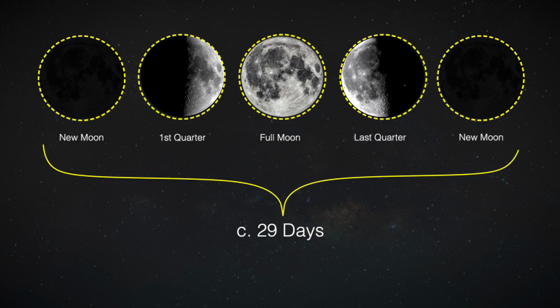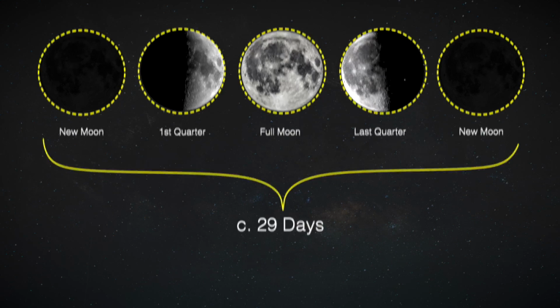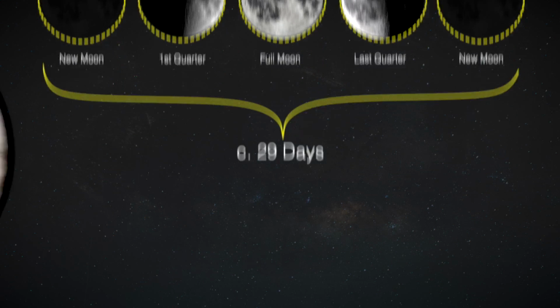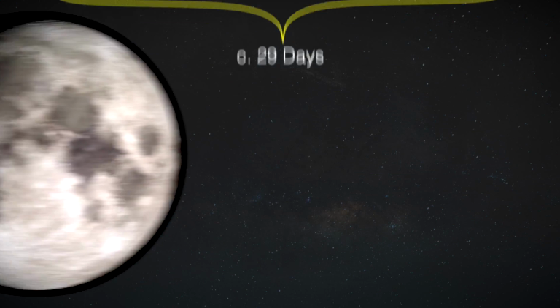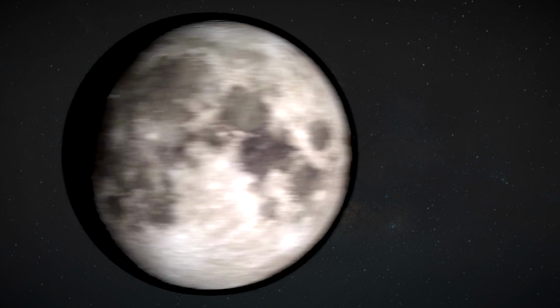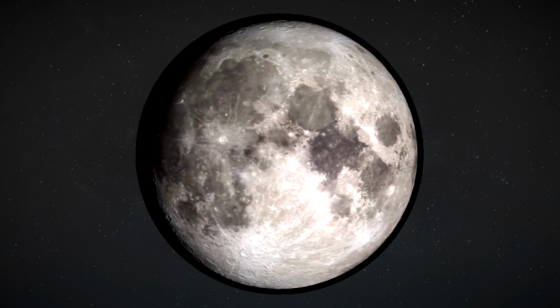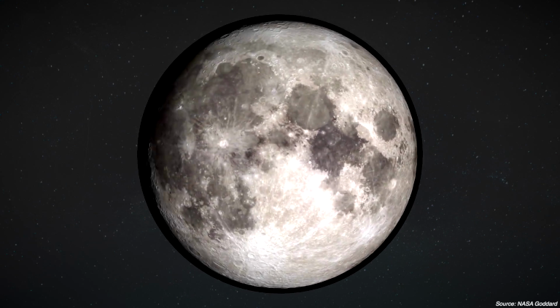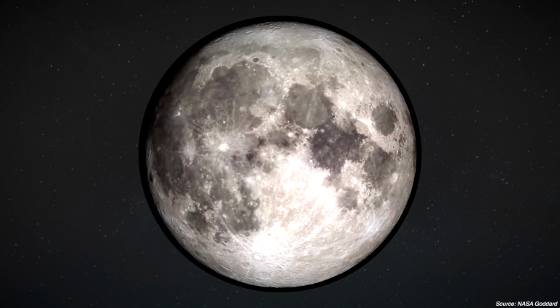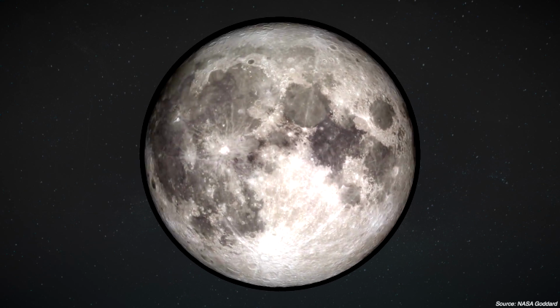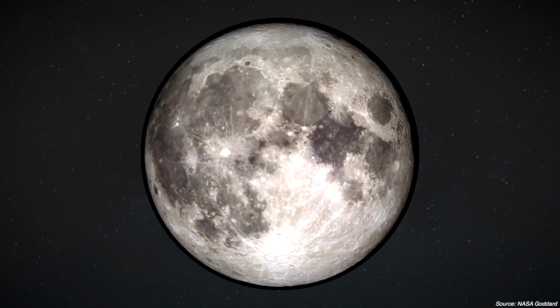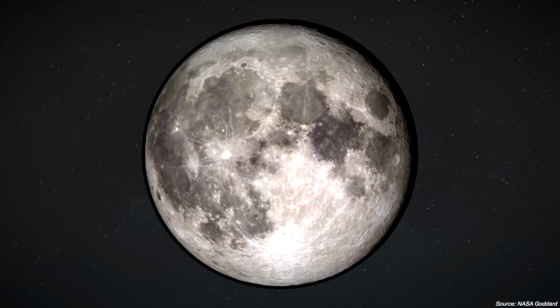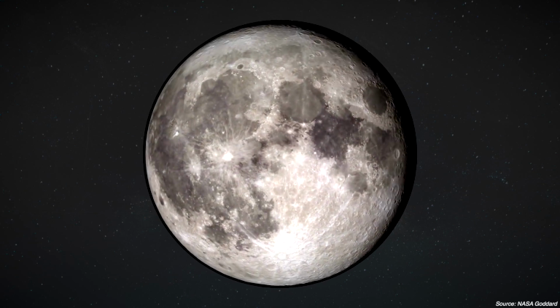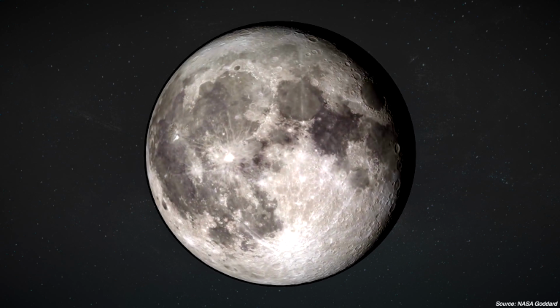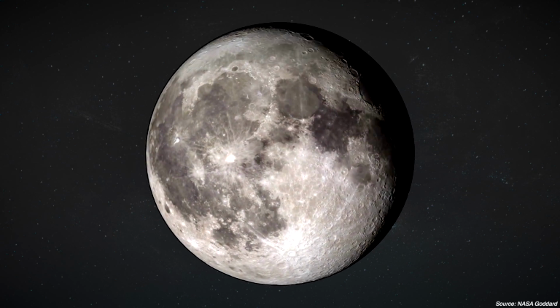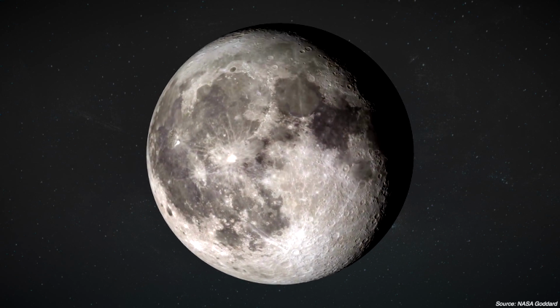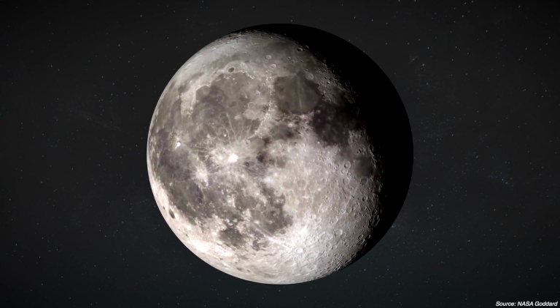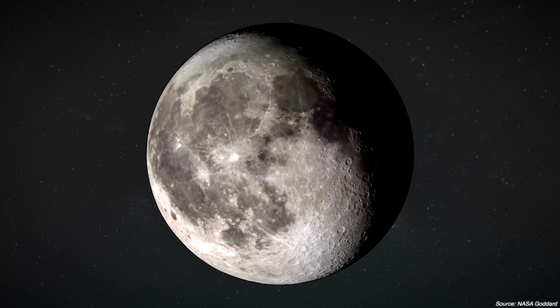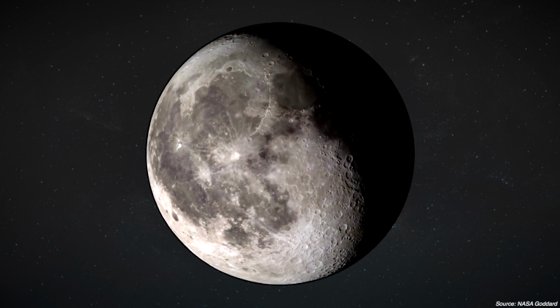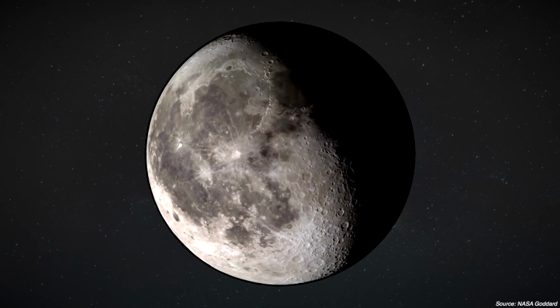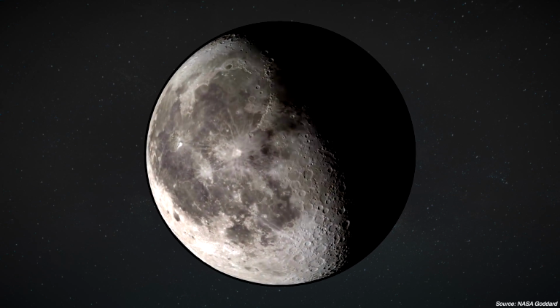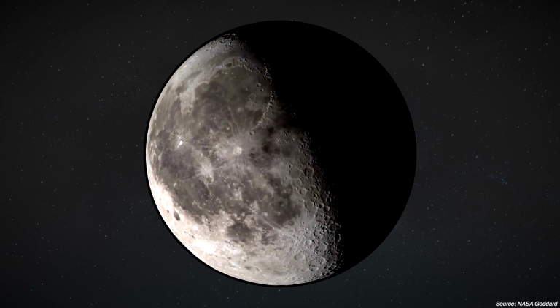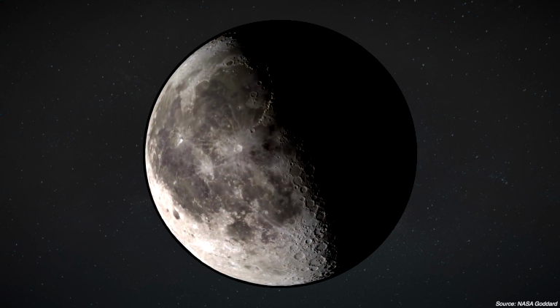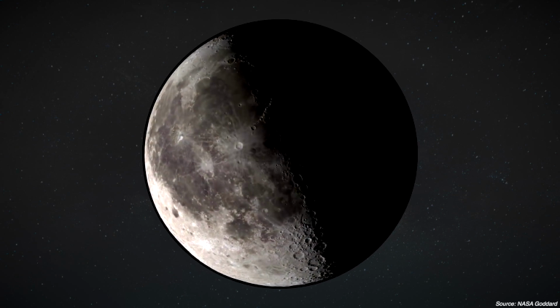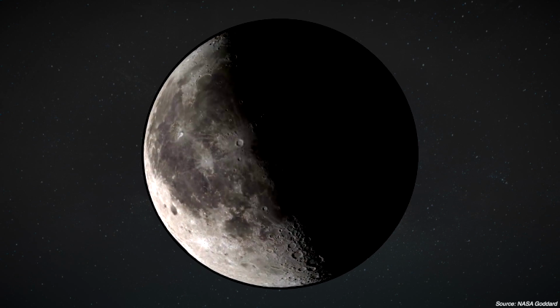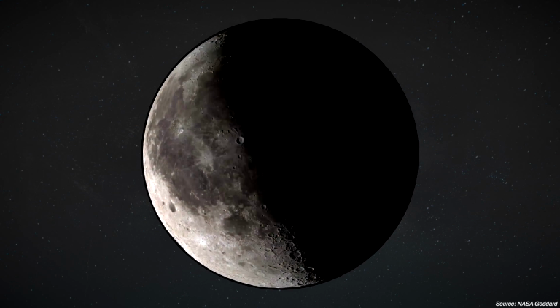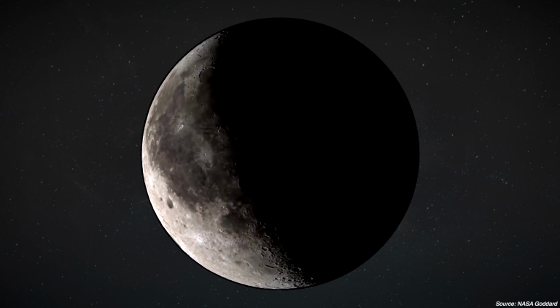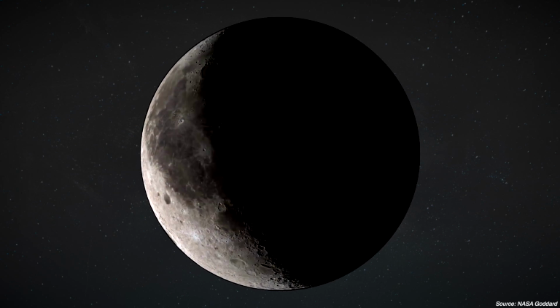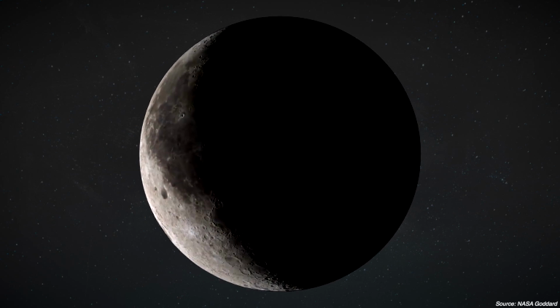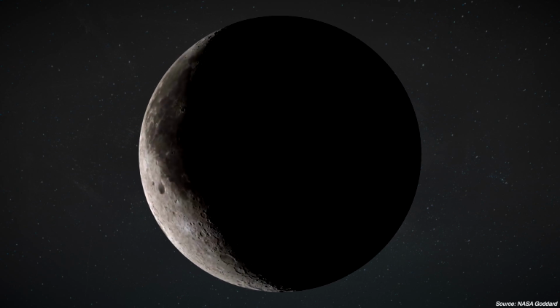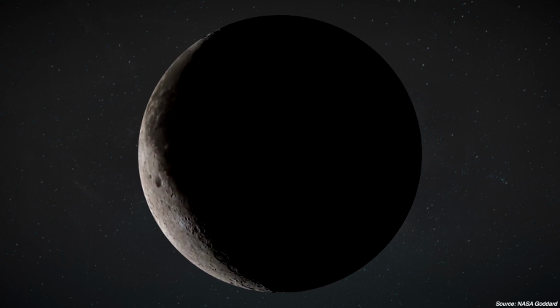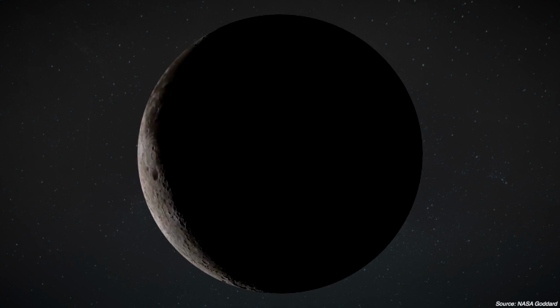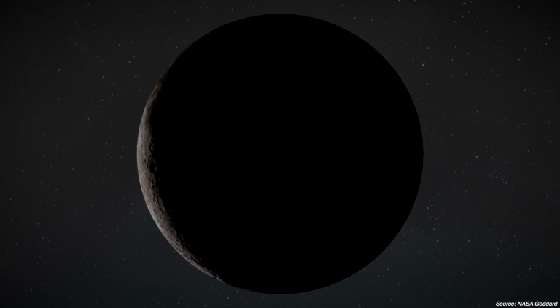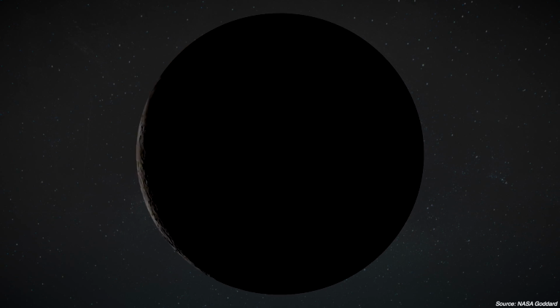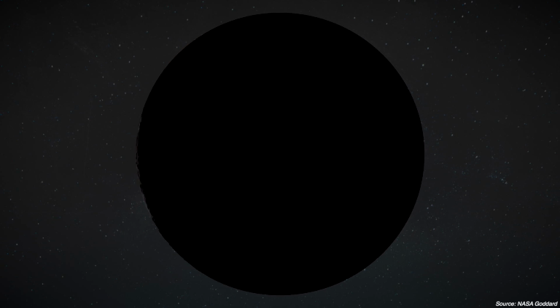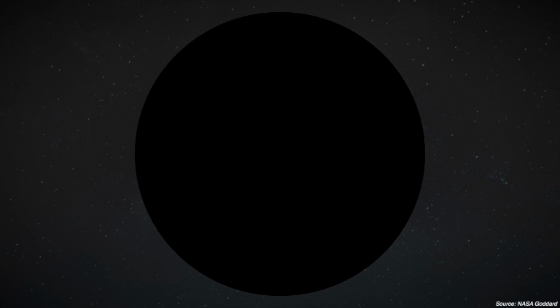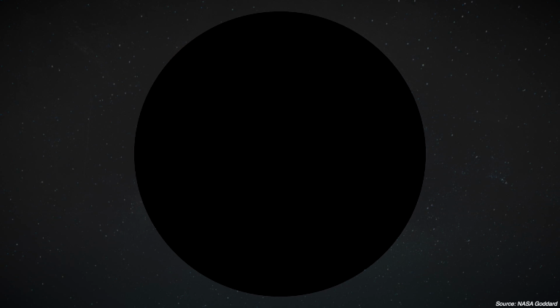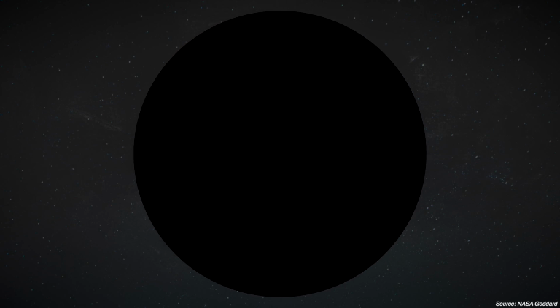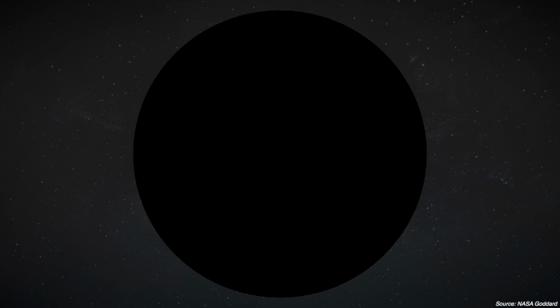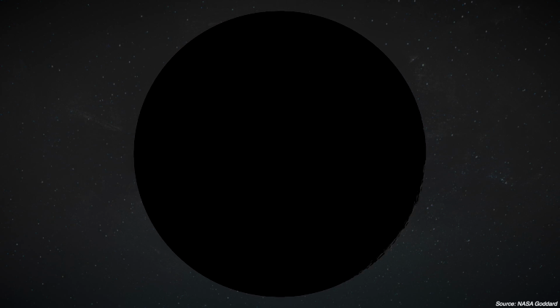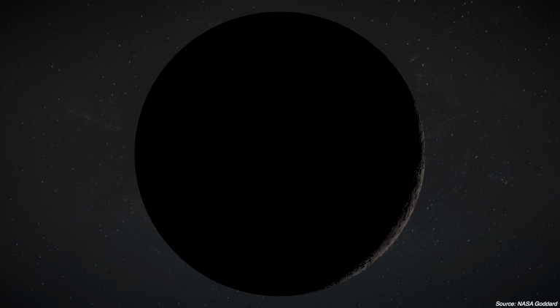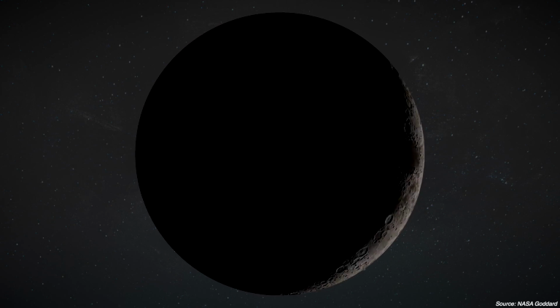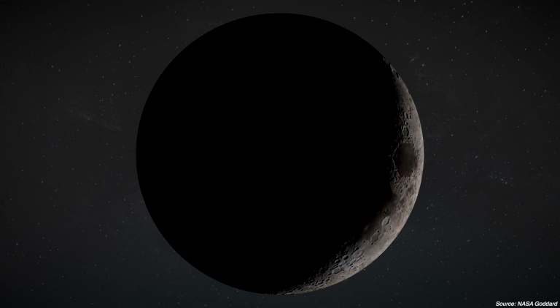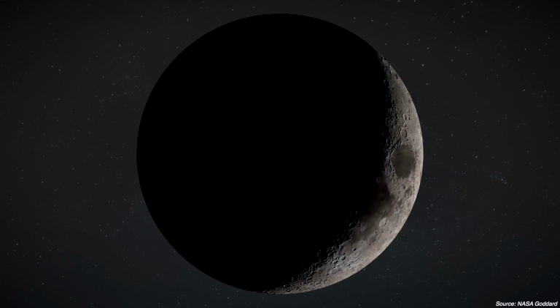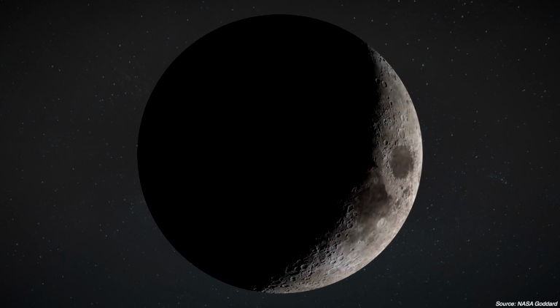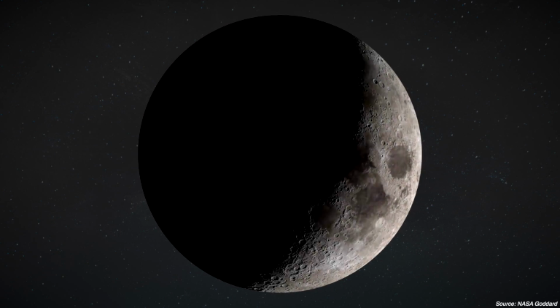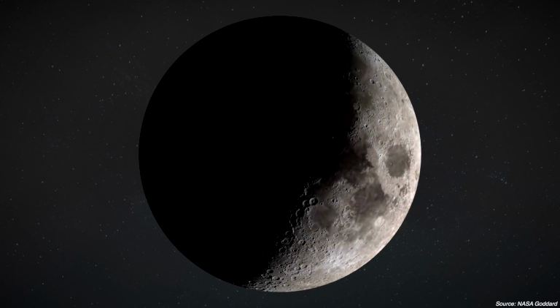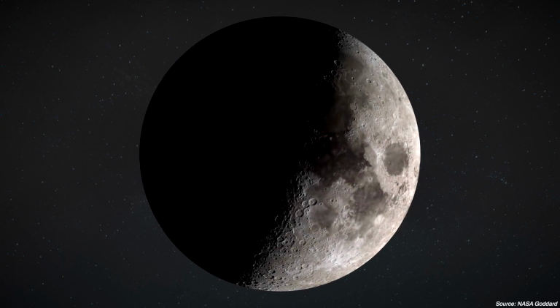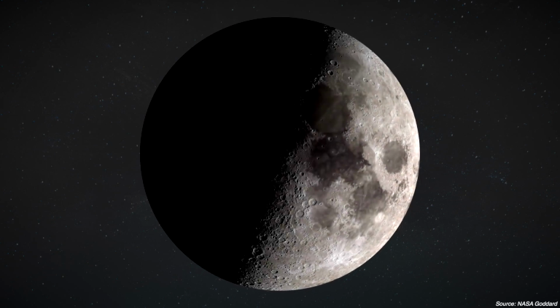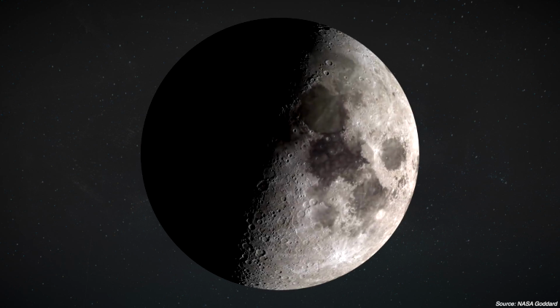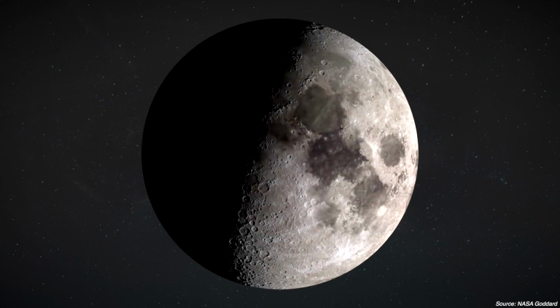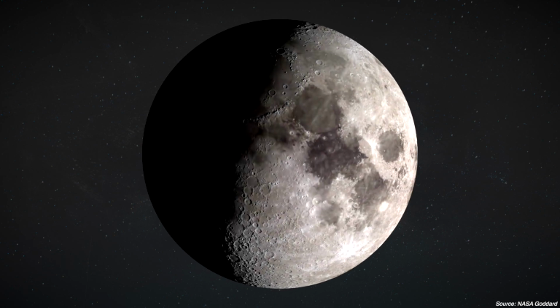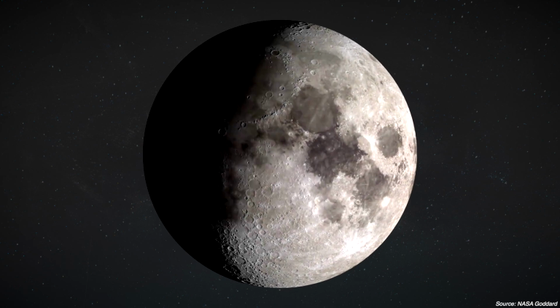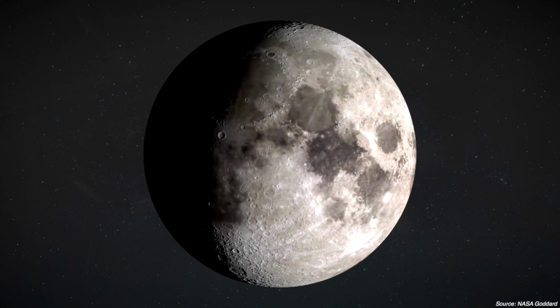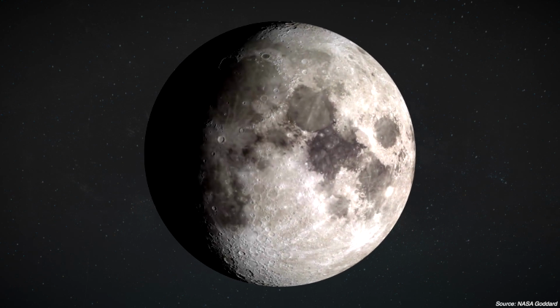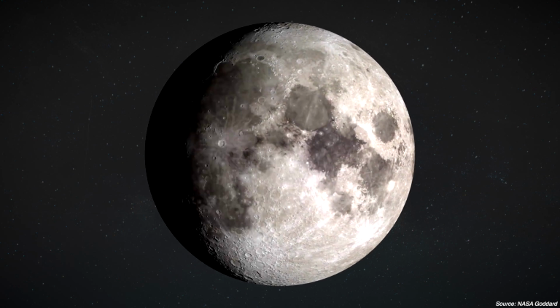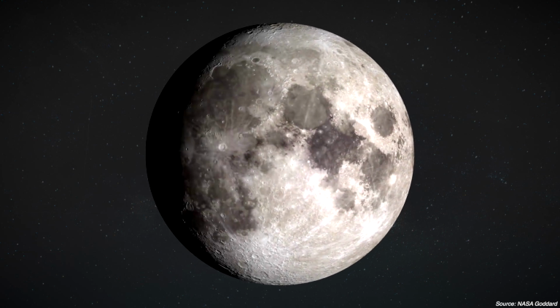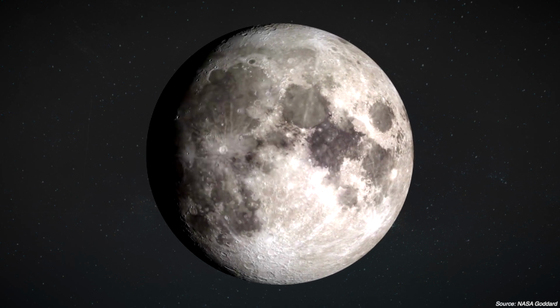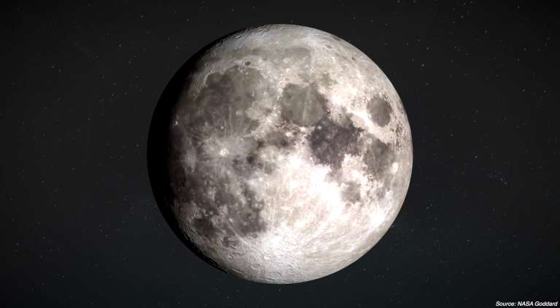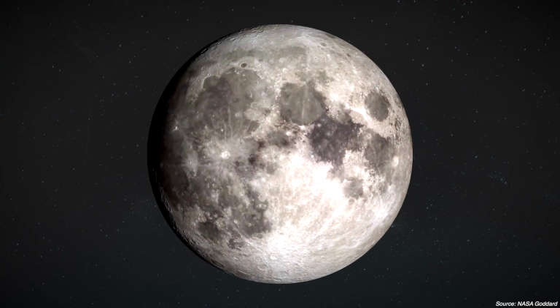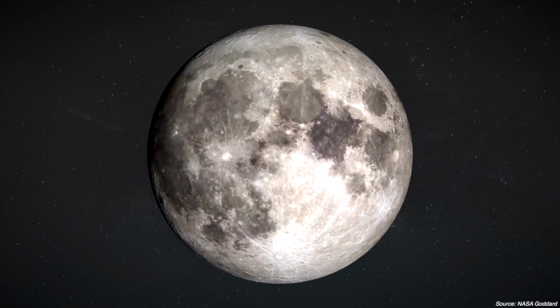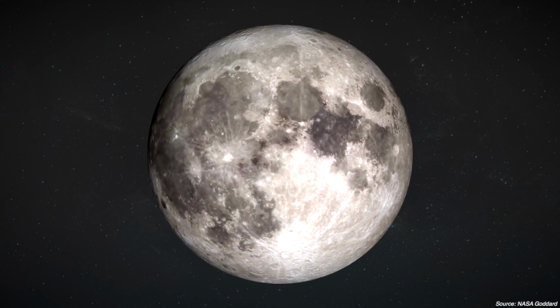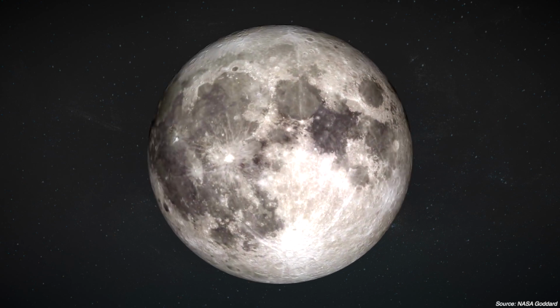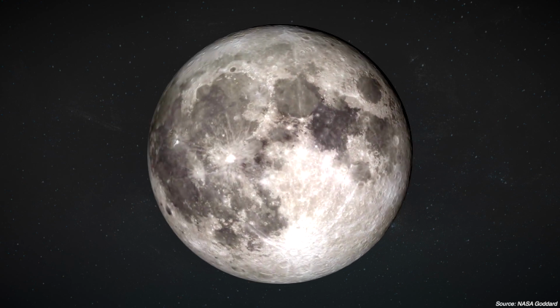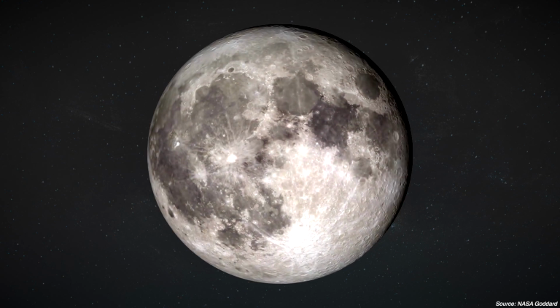But the strange thing about it is that while the moon goes from fully lit to fully dark, the moon phase never actually changes.